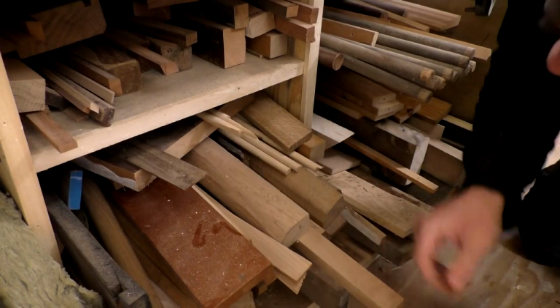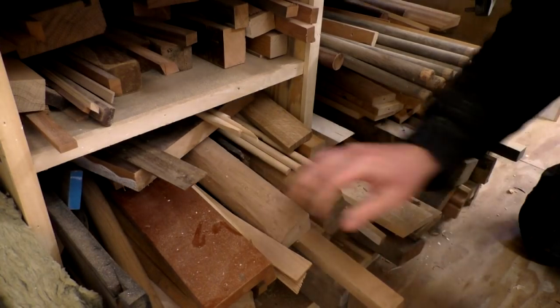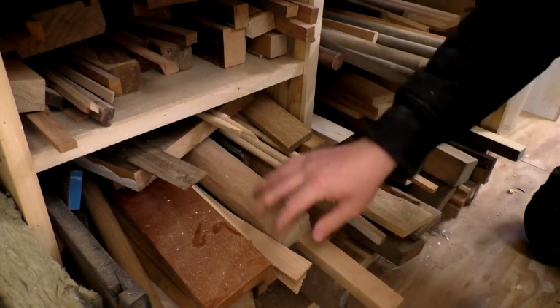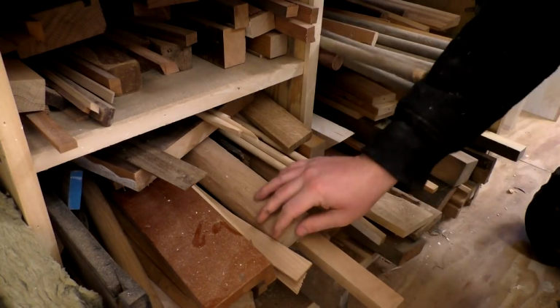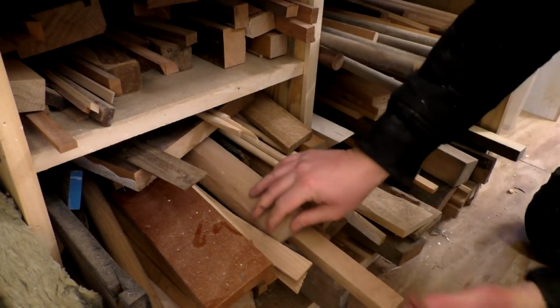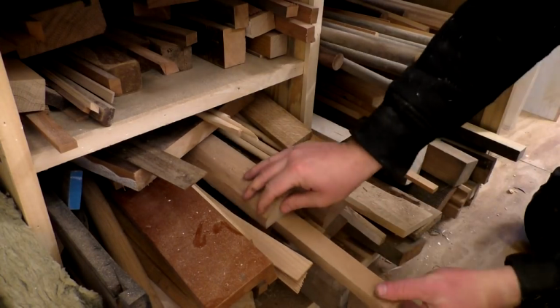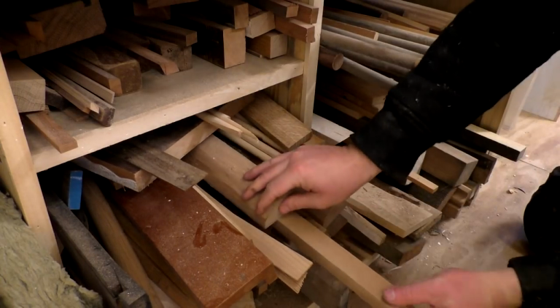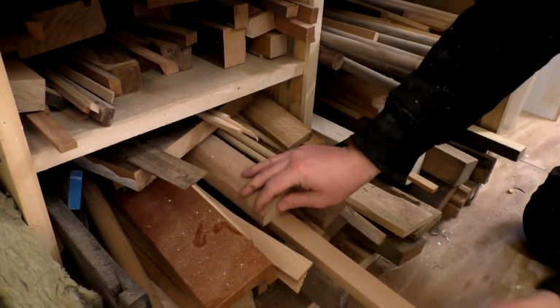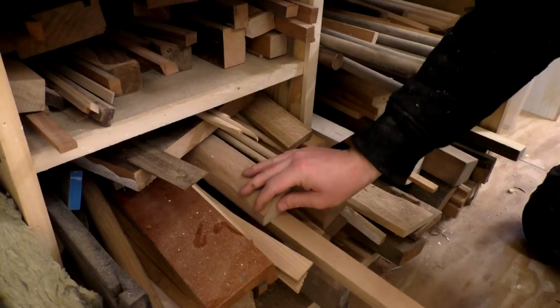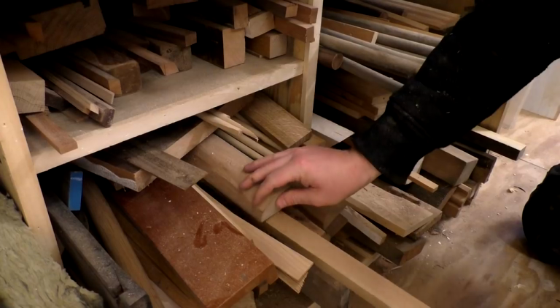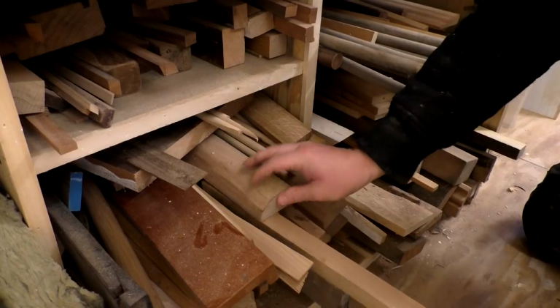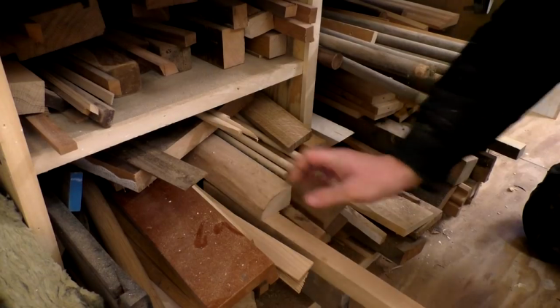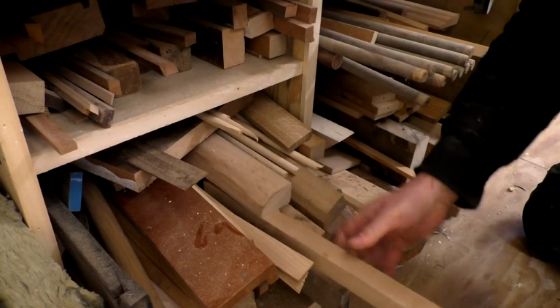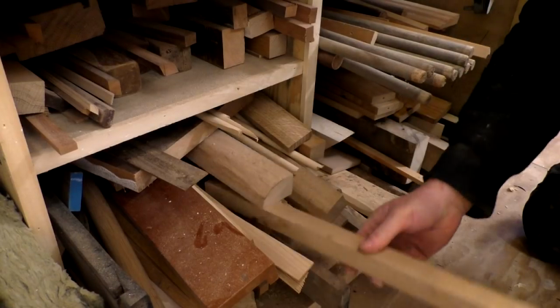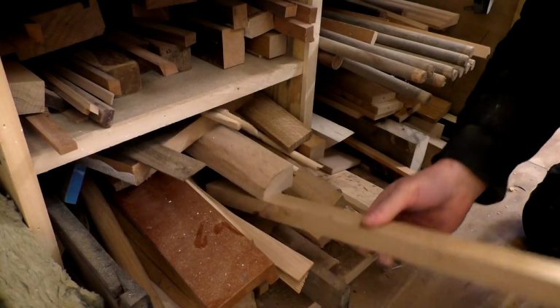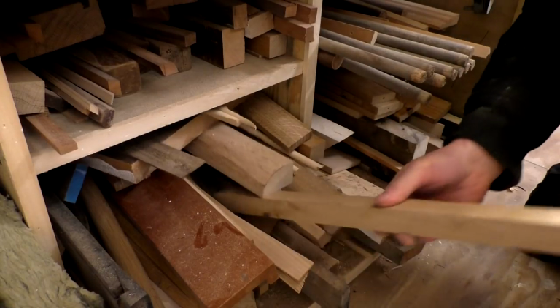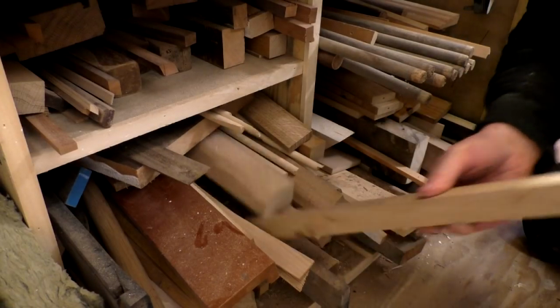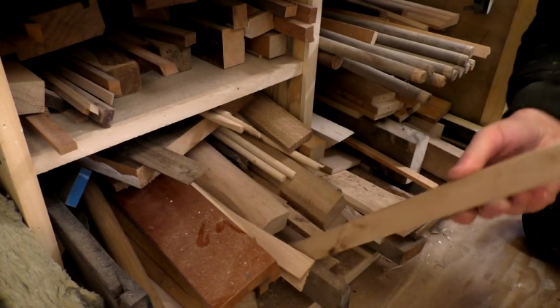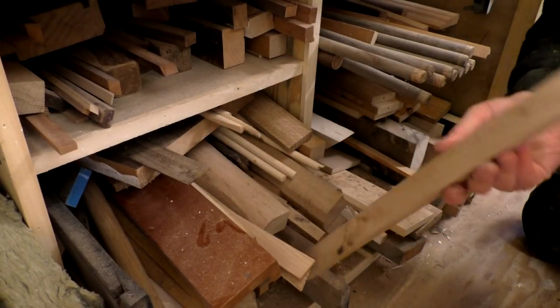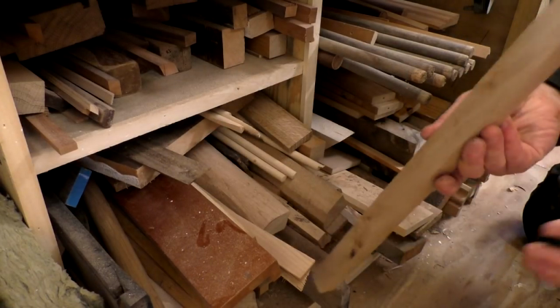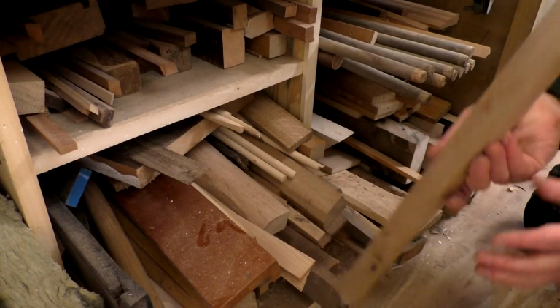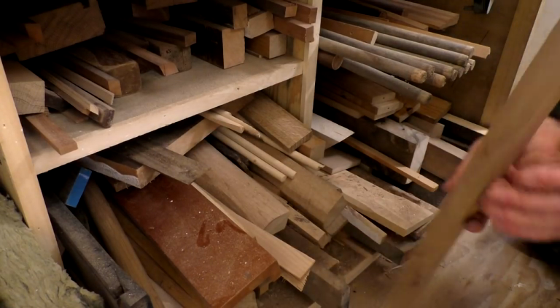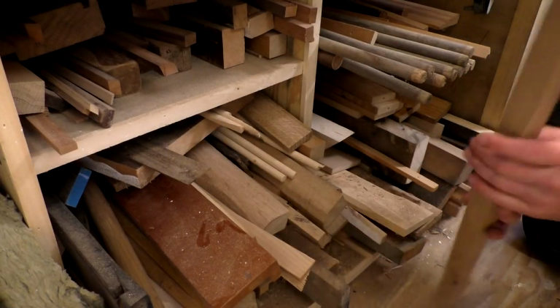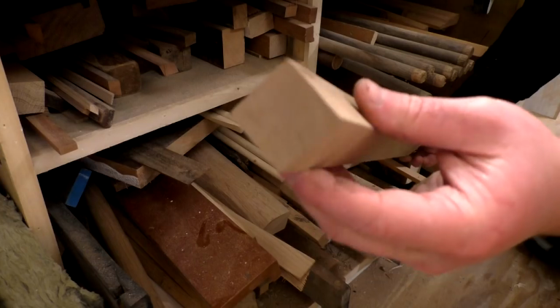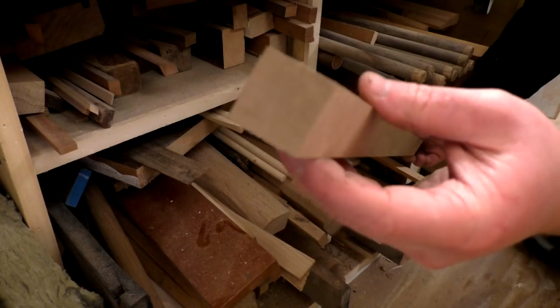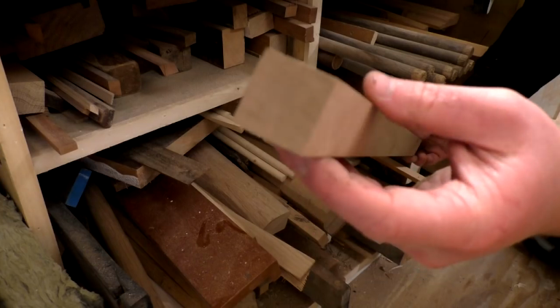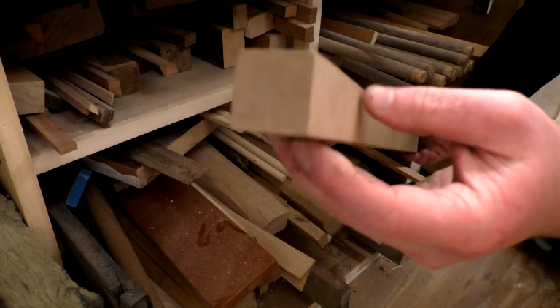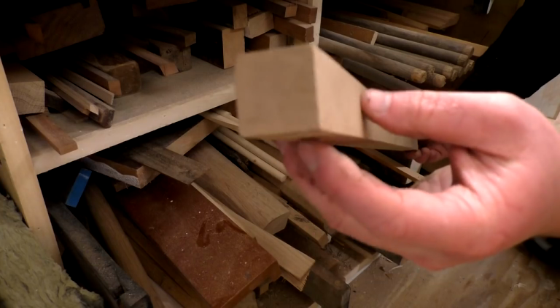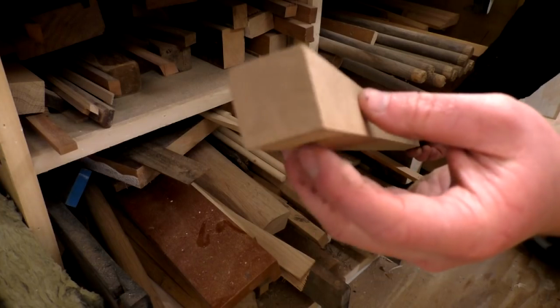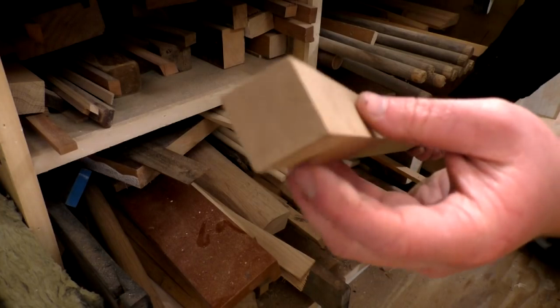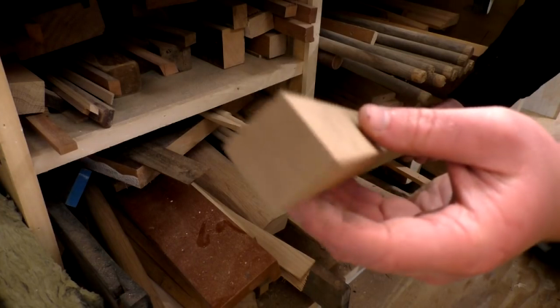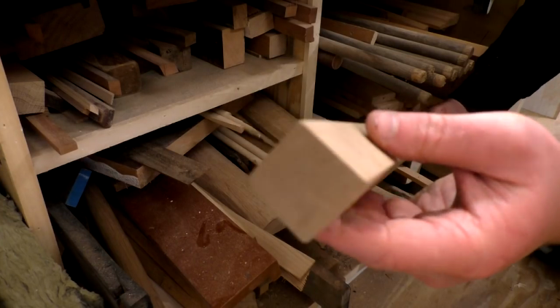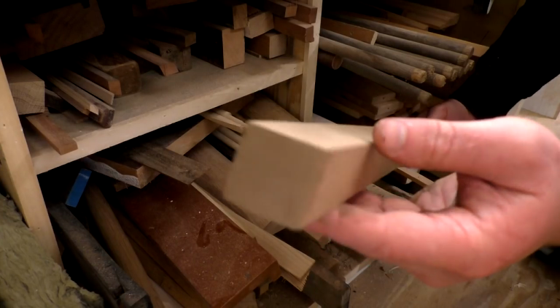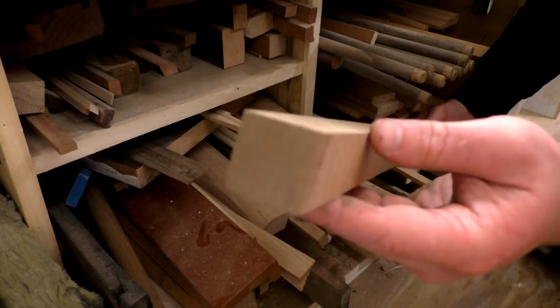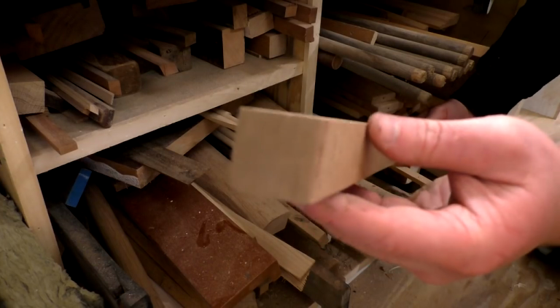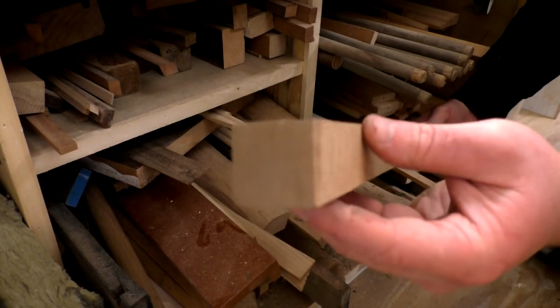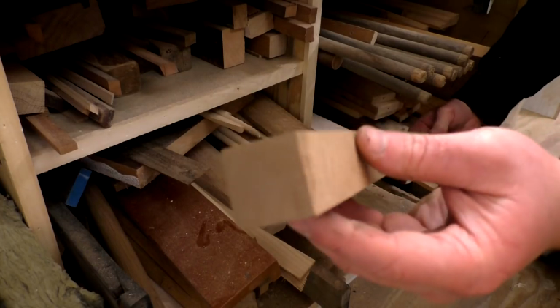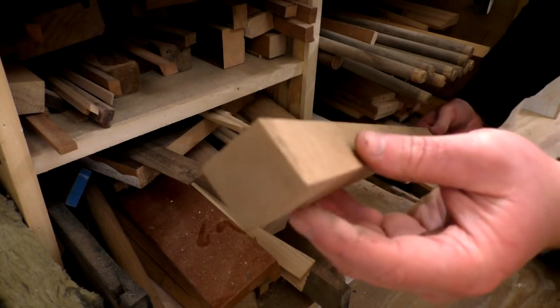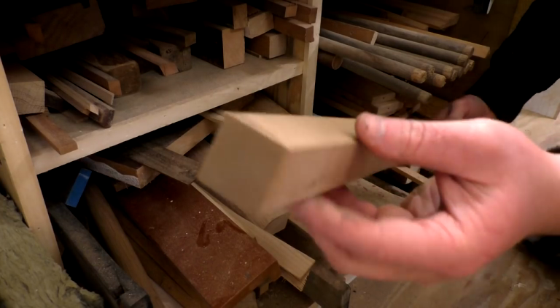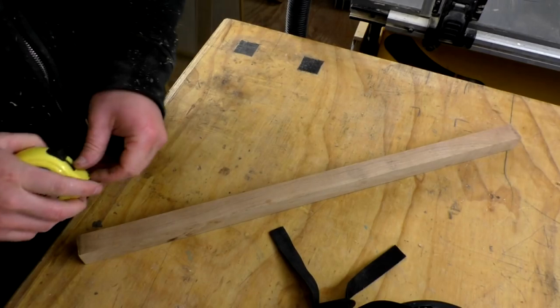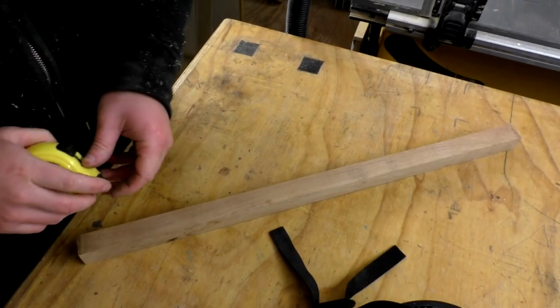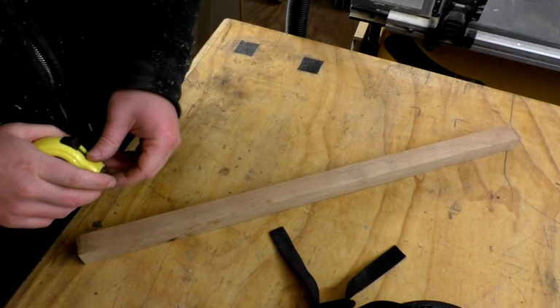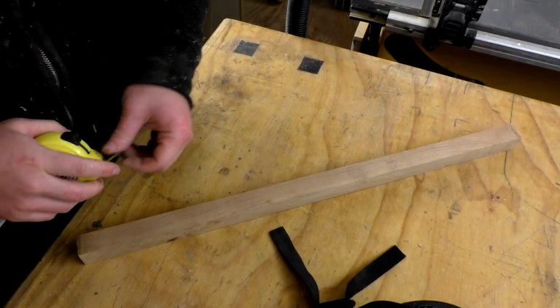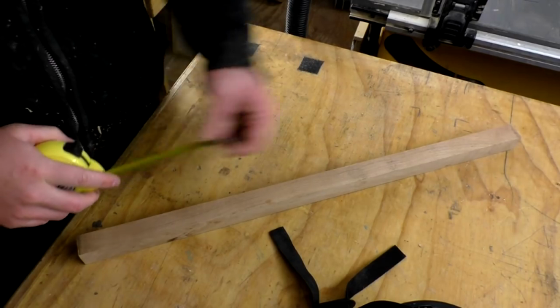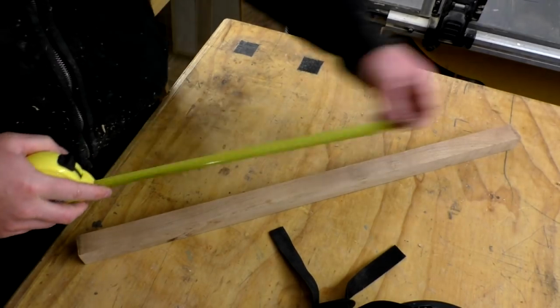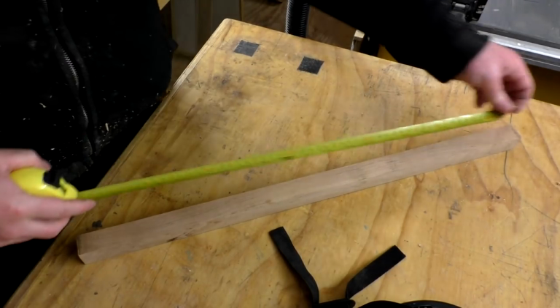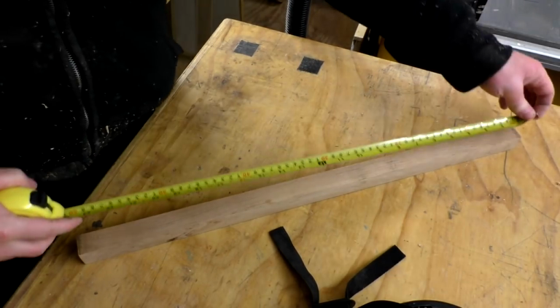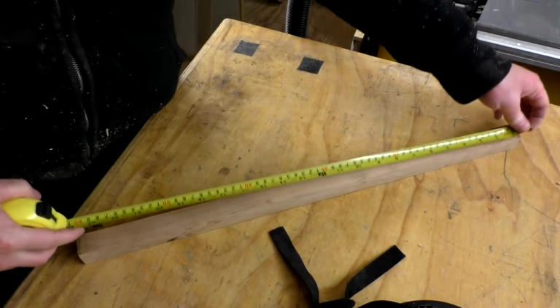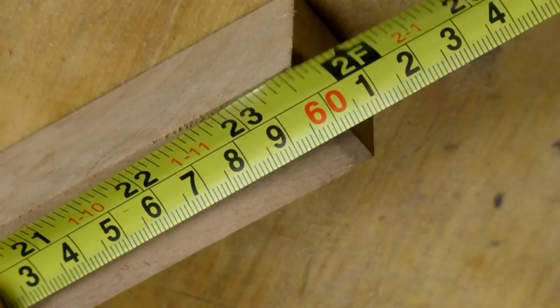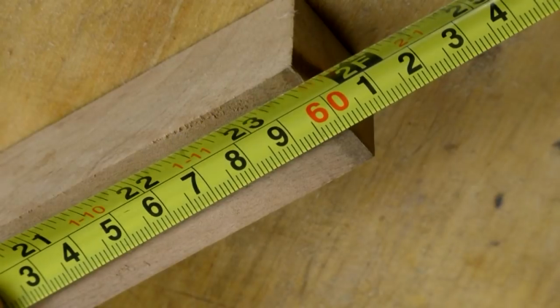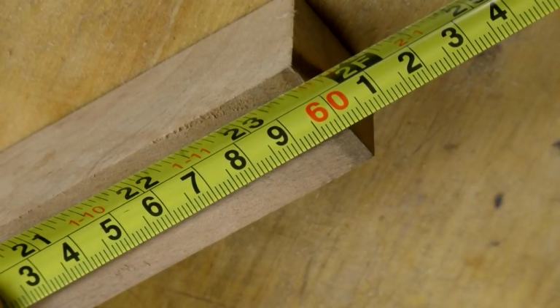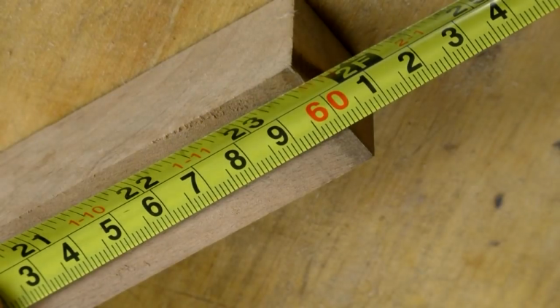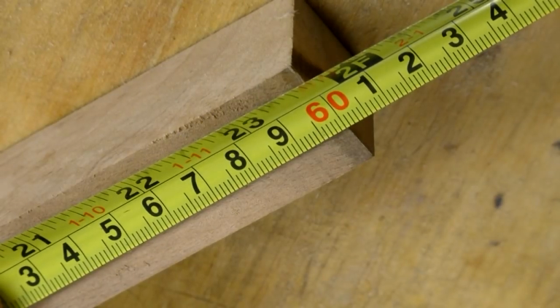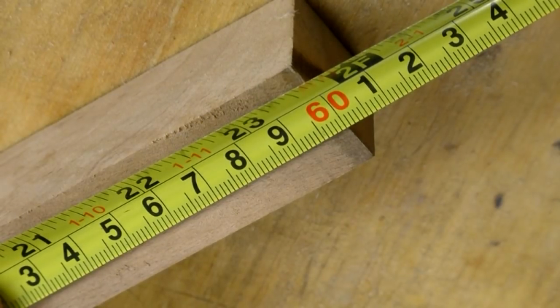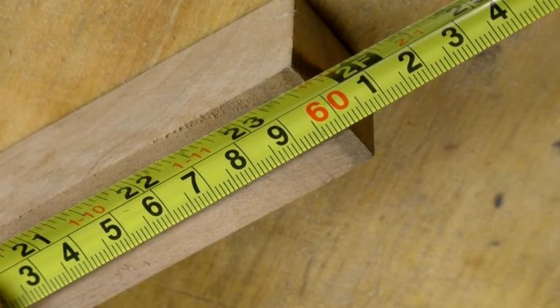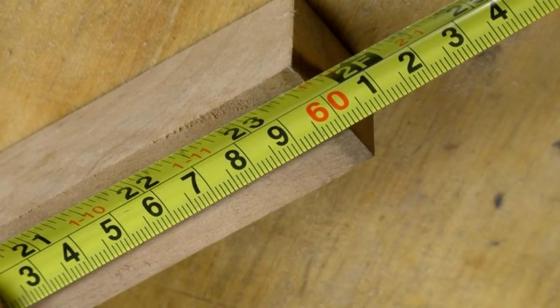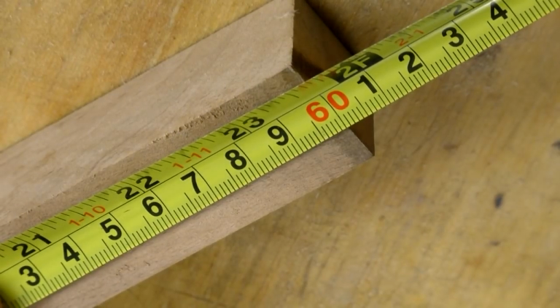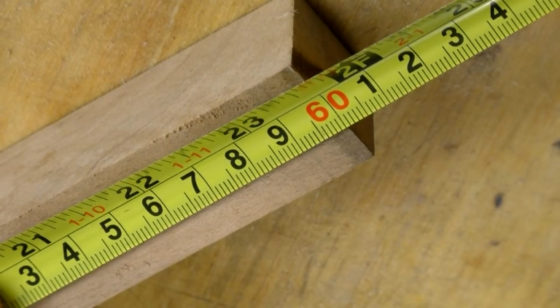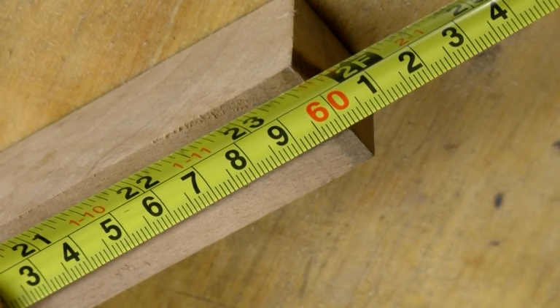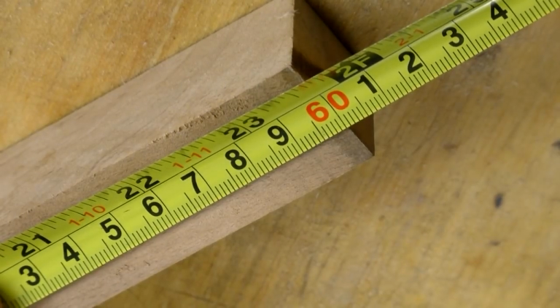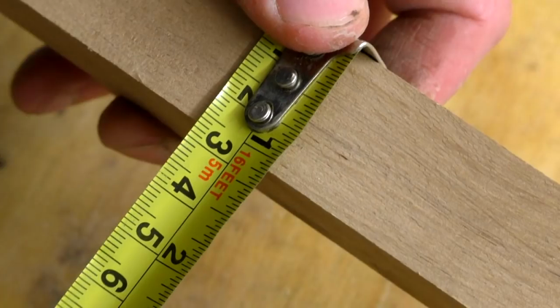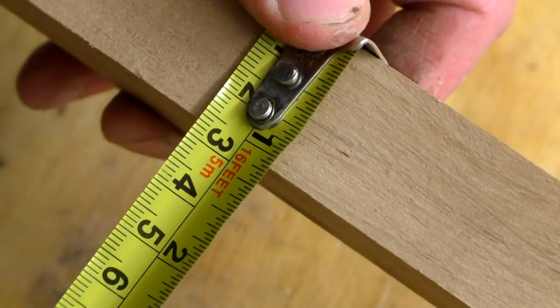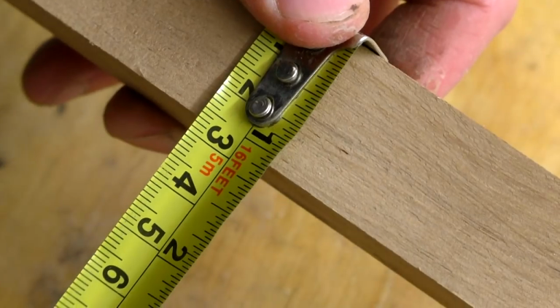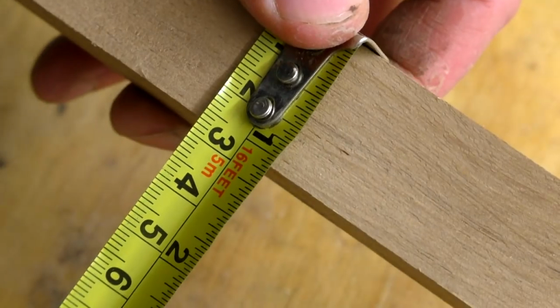I looked through my scrap pile and found a piece of what I think is ash, which measured 600 millimetres in length and 27 millimetres square.